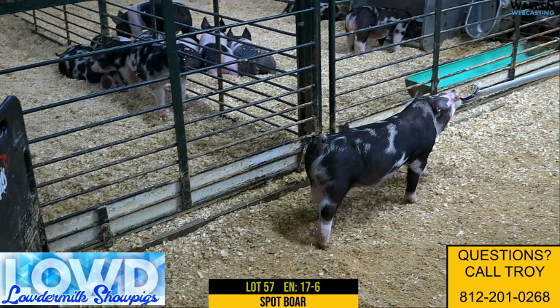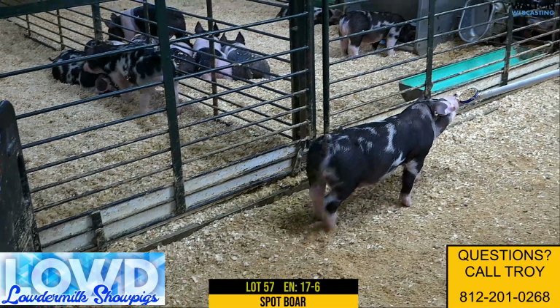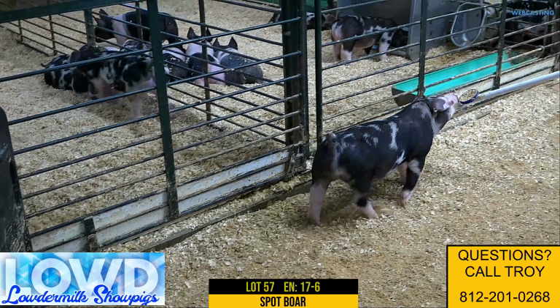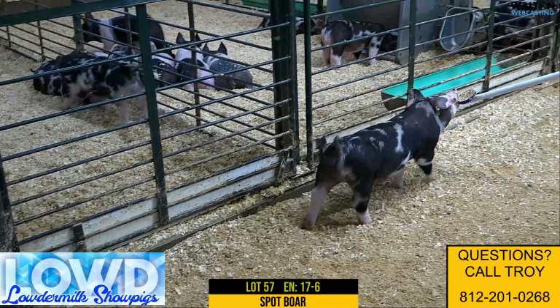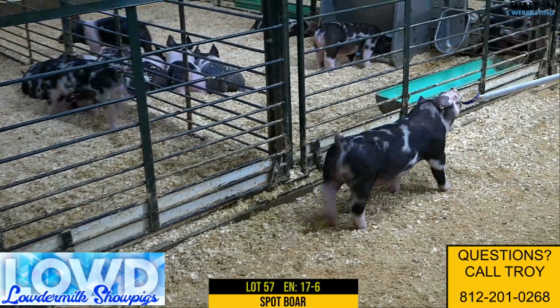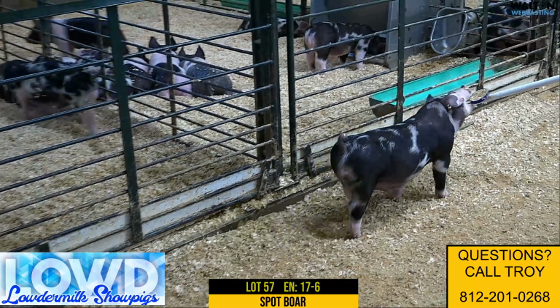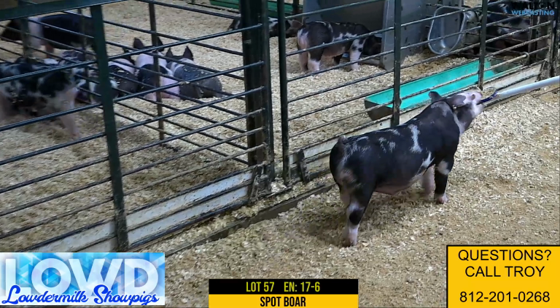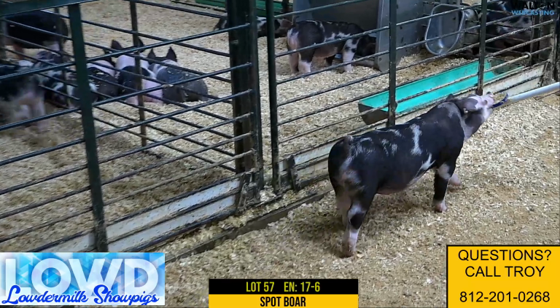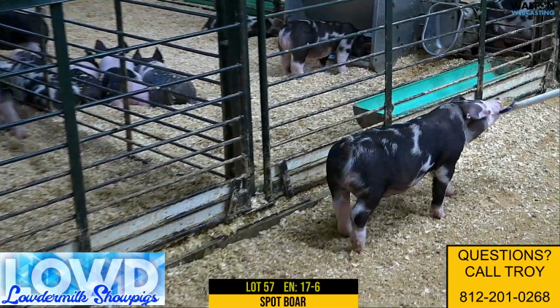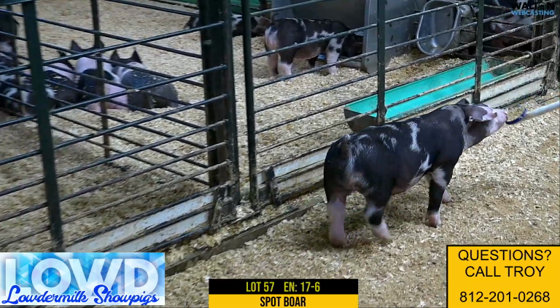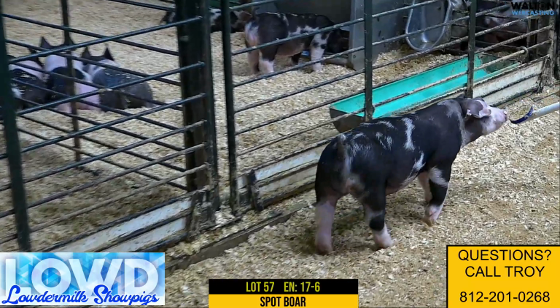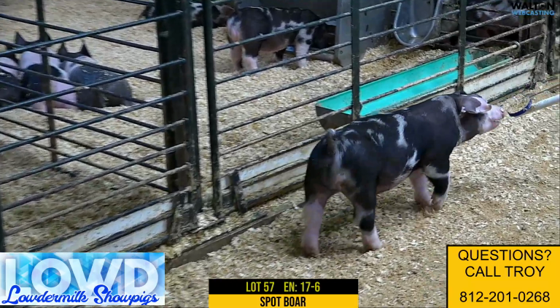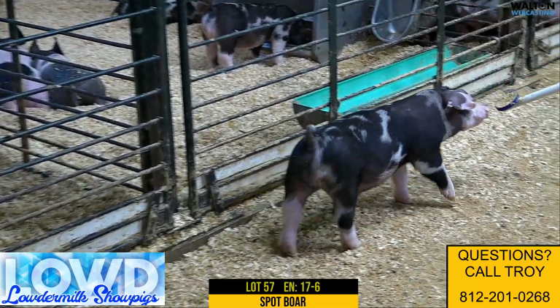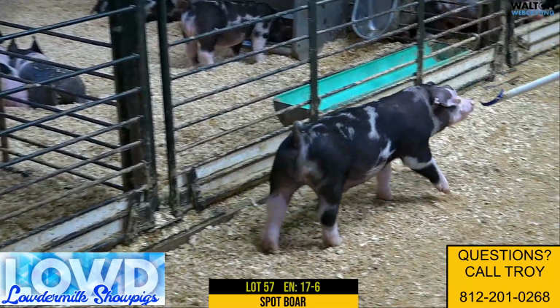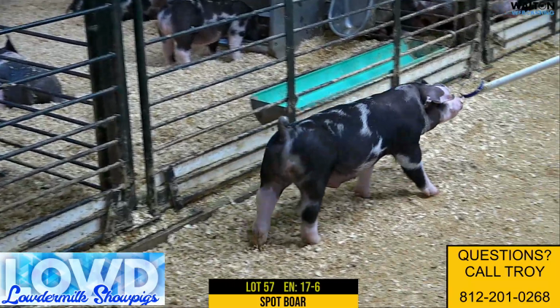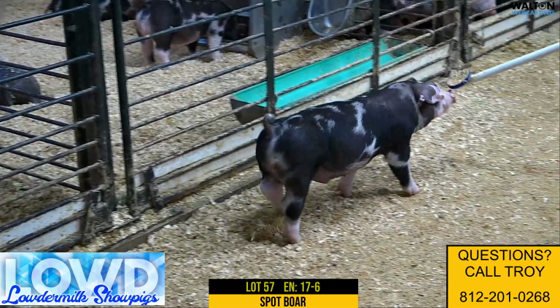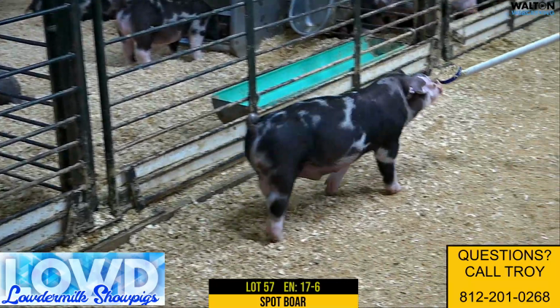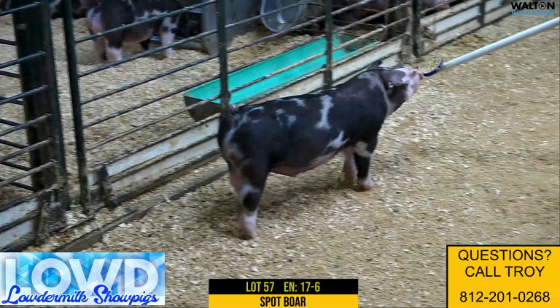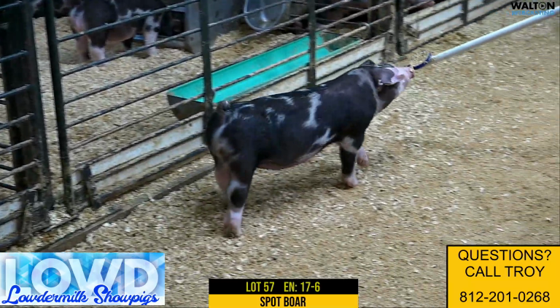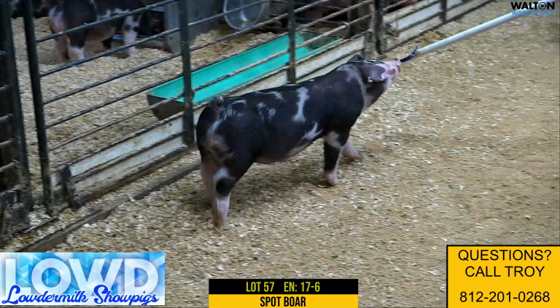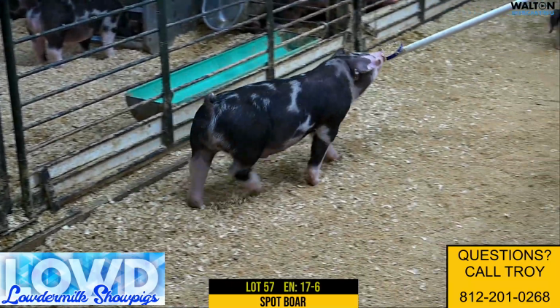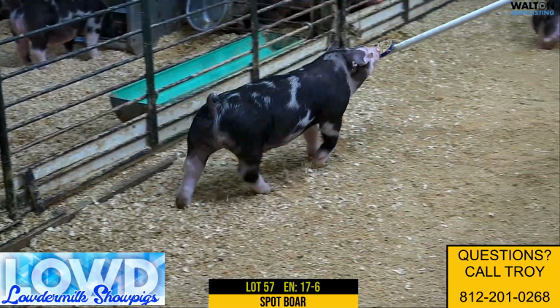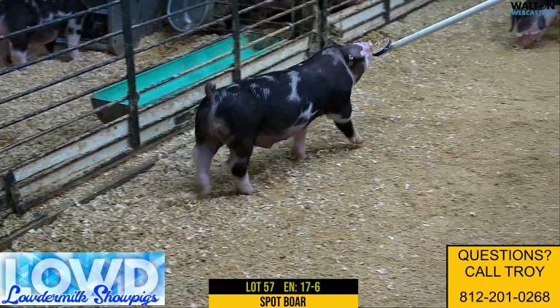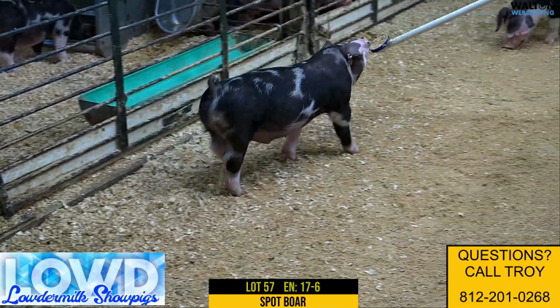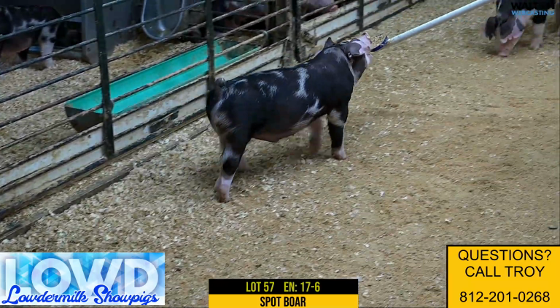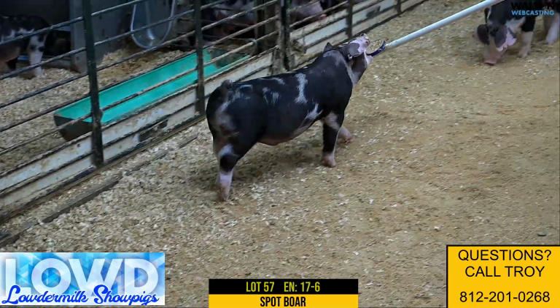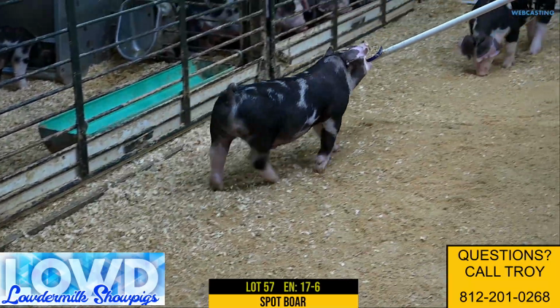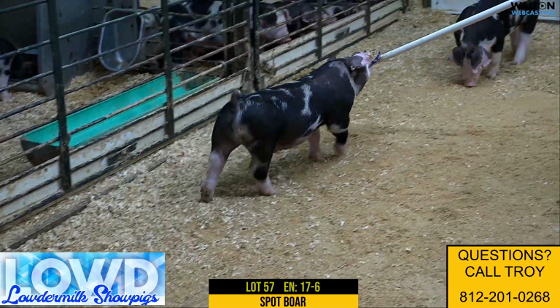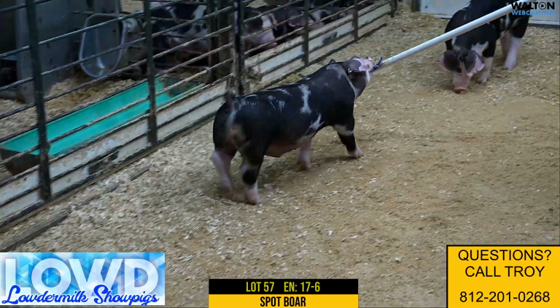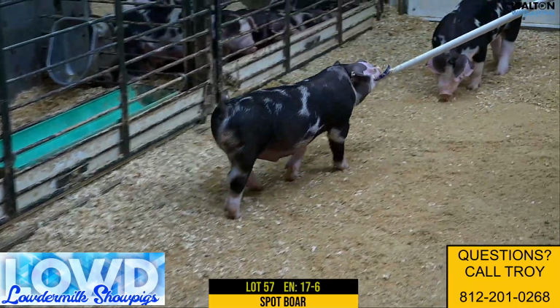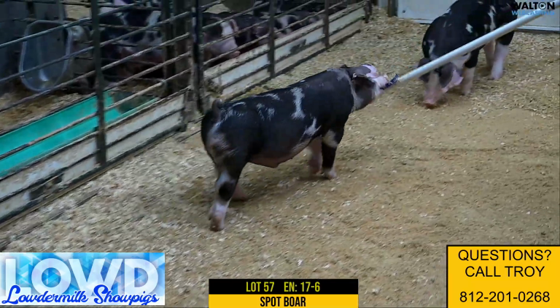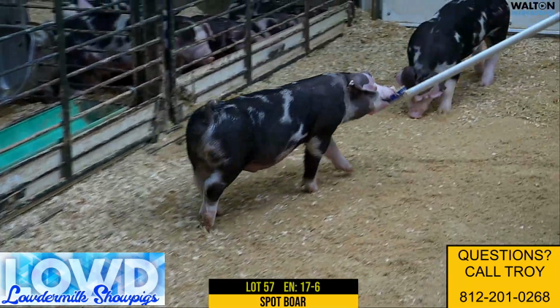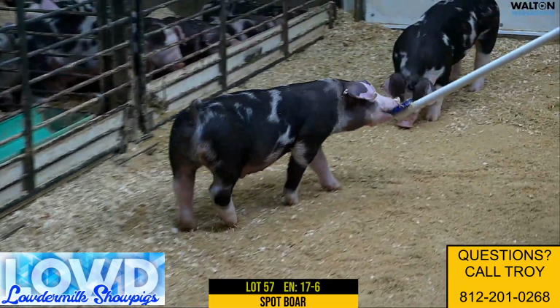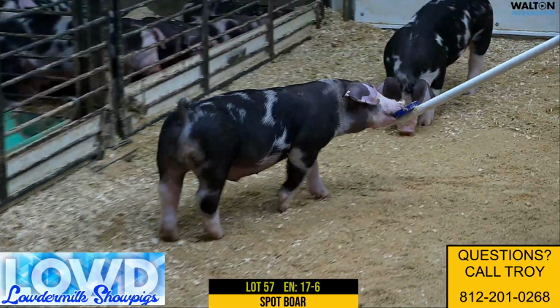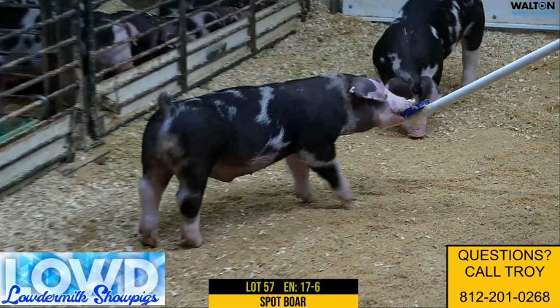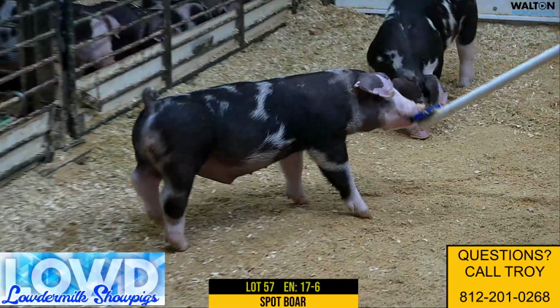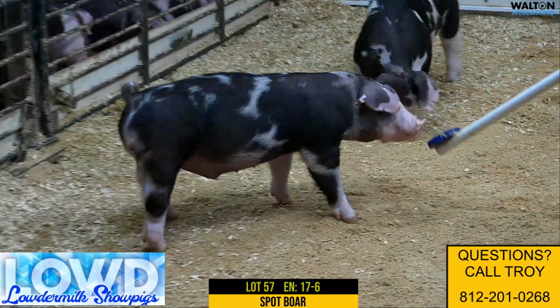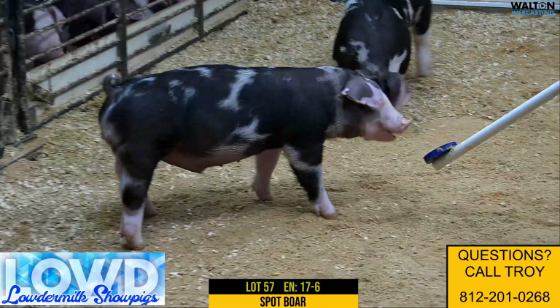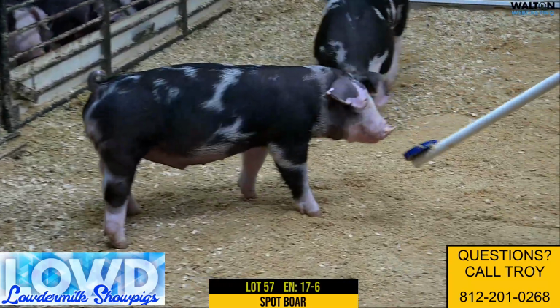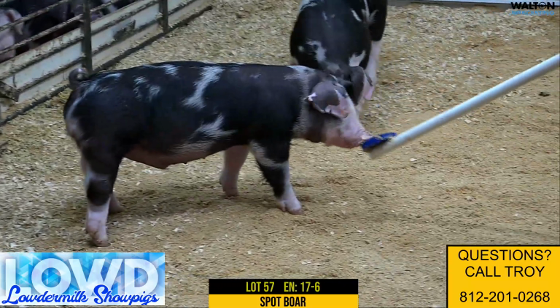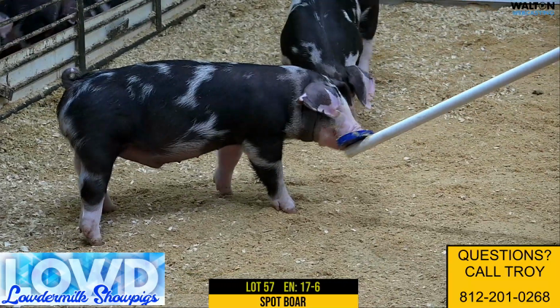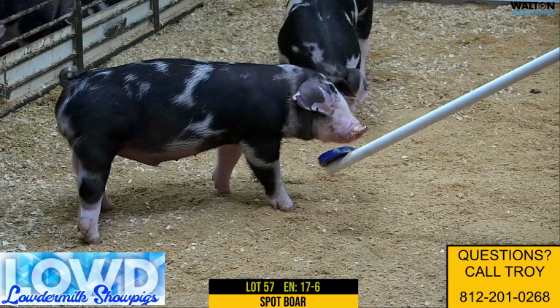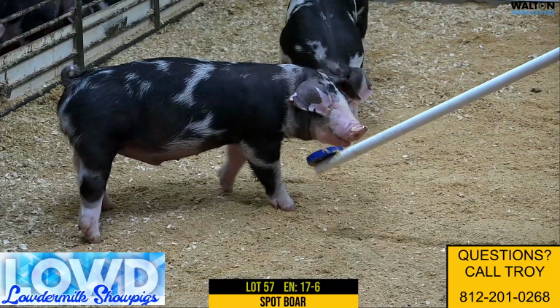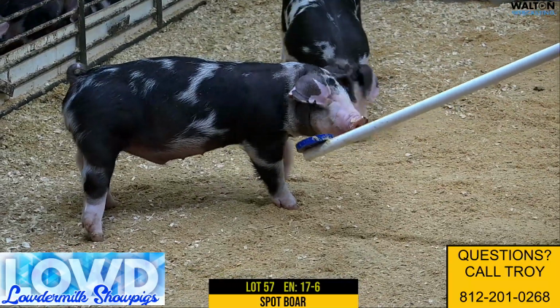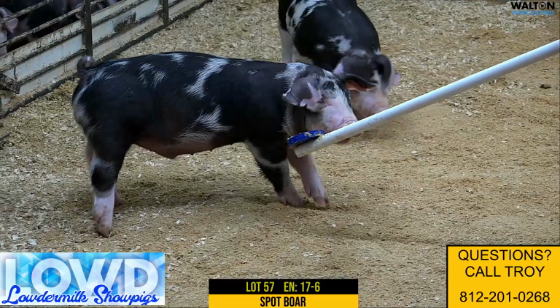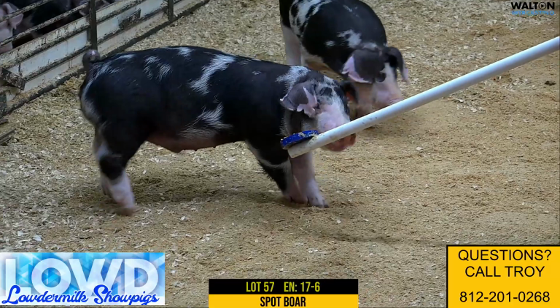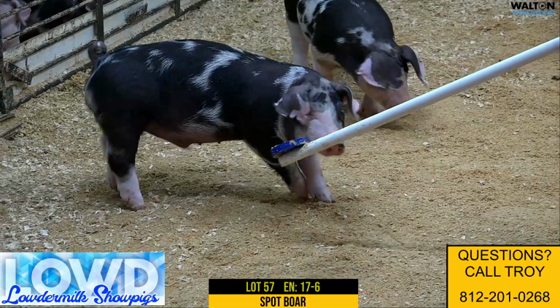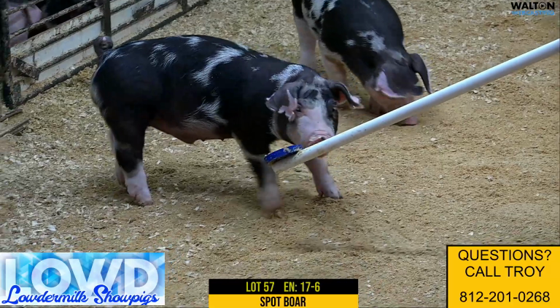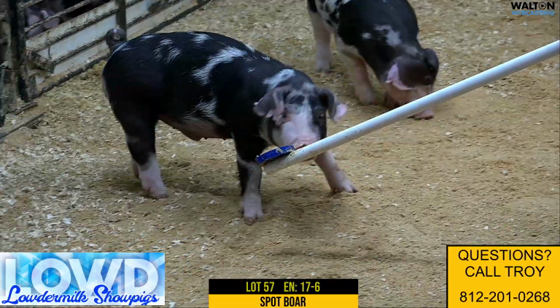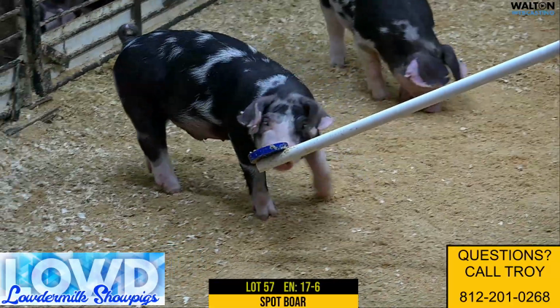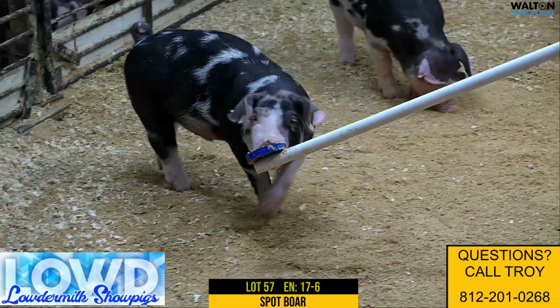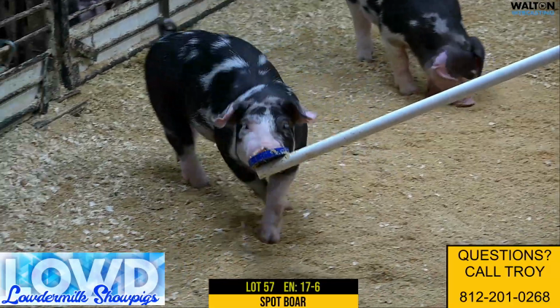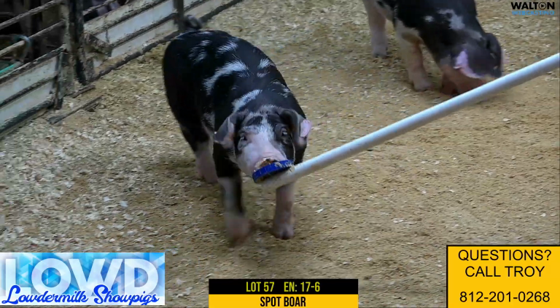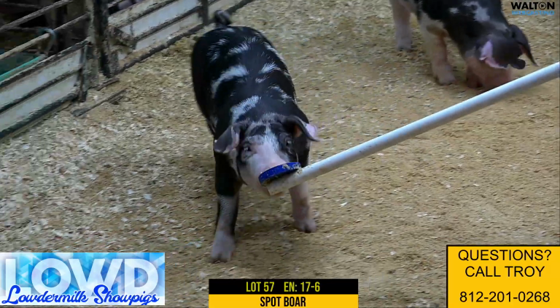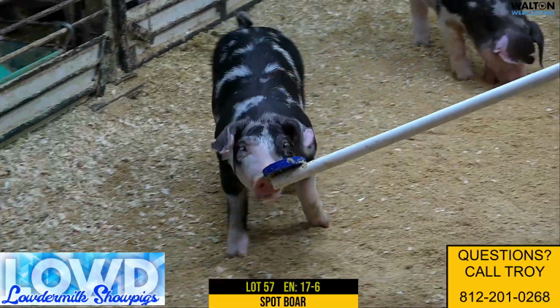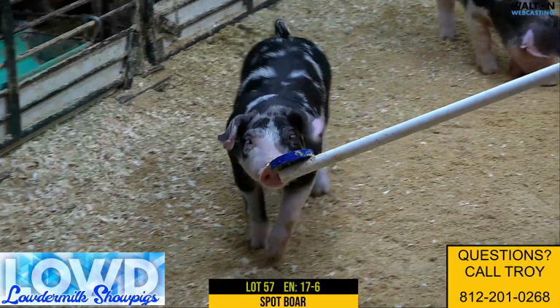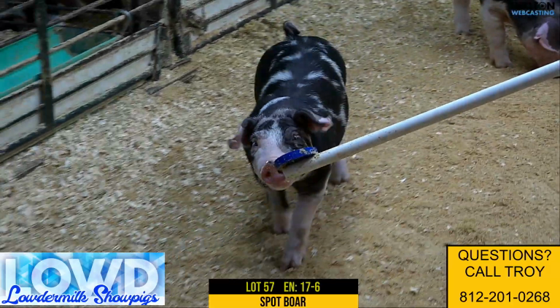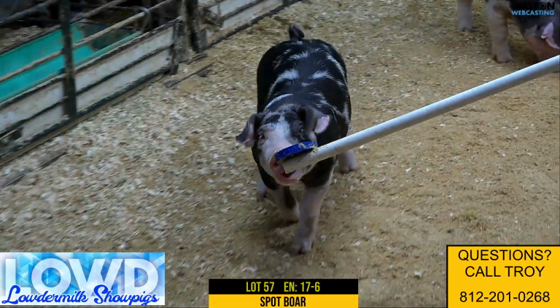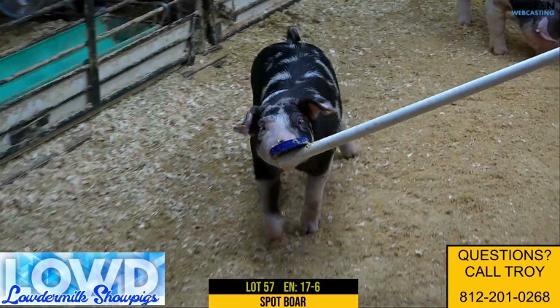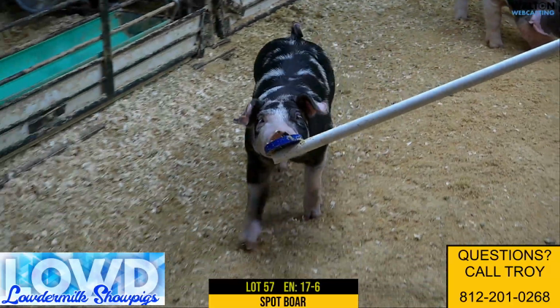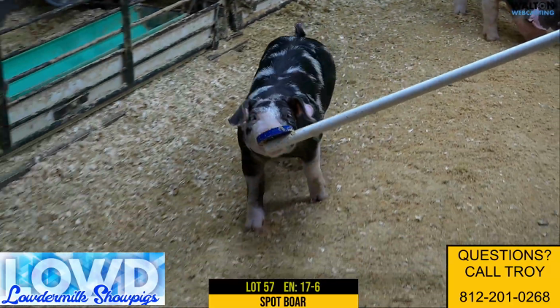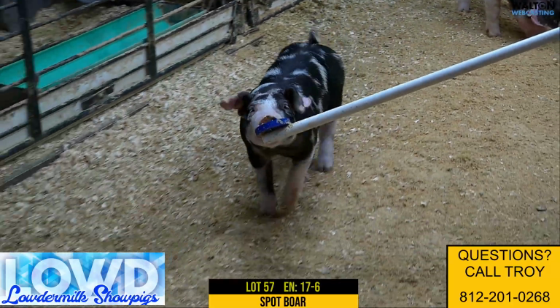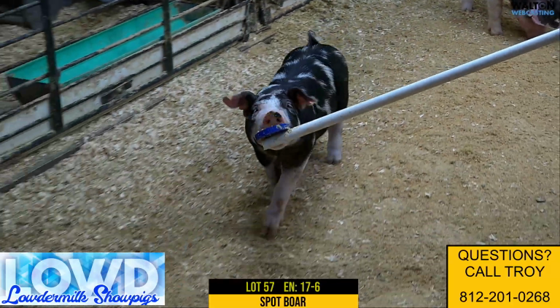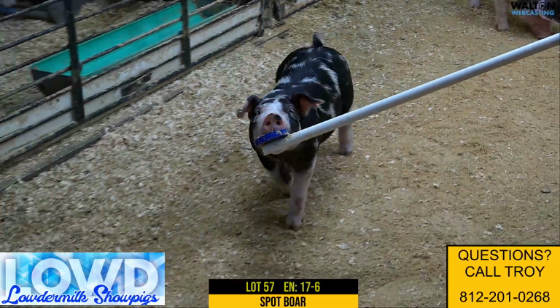Here we got lot 57, 17-6, another spot boar pig. Lights Off Detox out of the old 17-3 Detox sow.